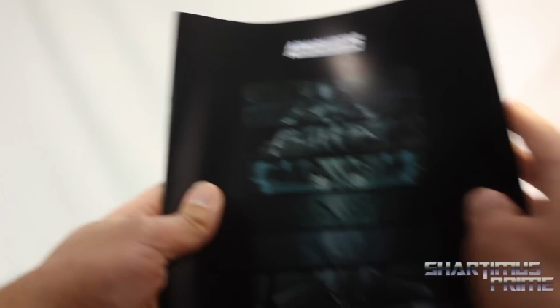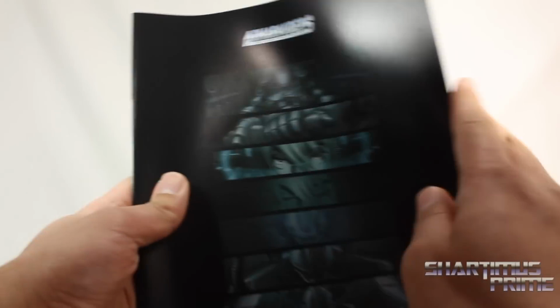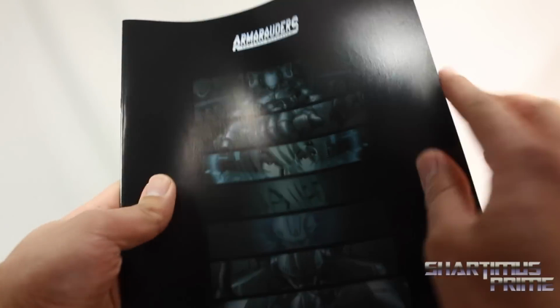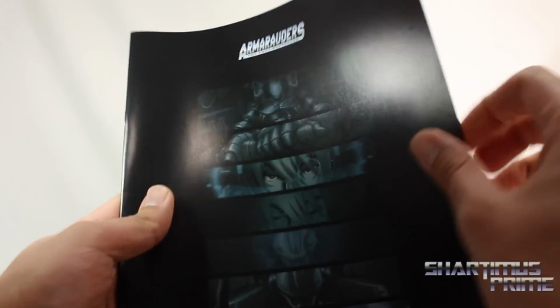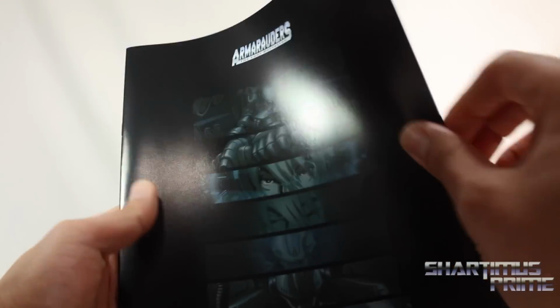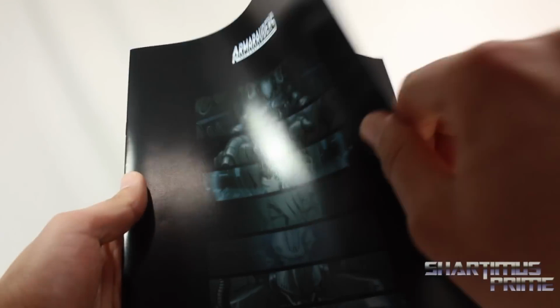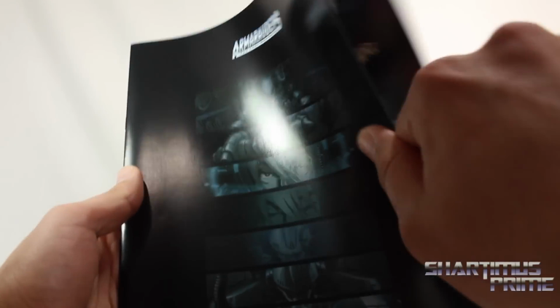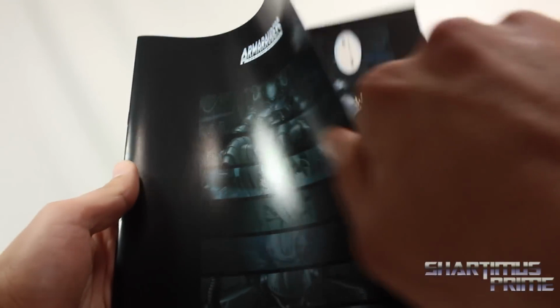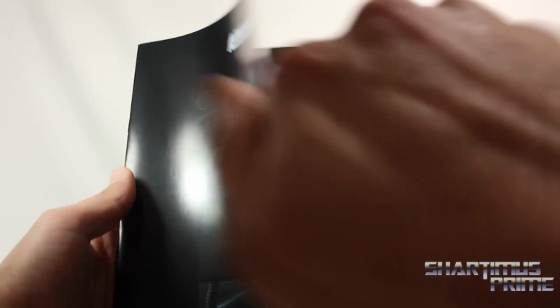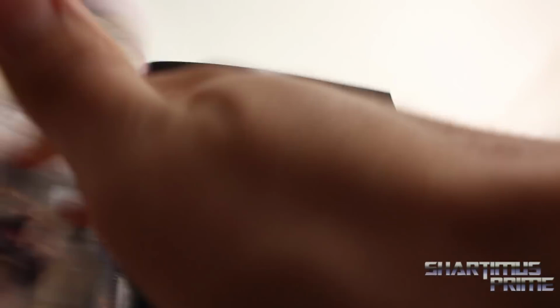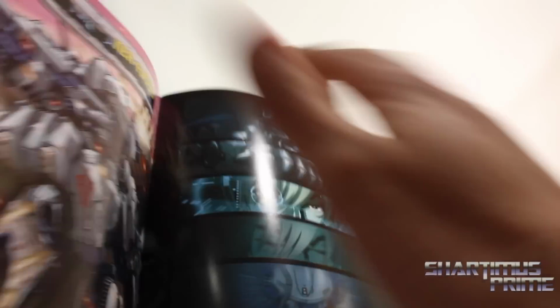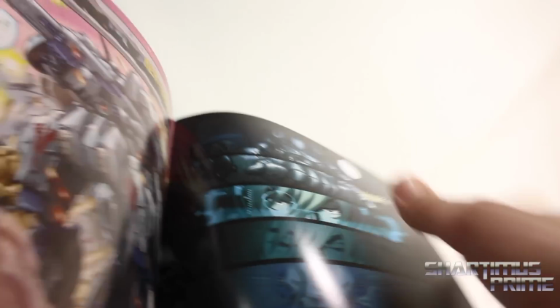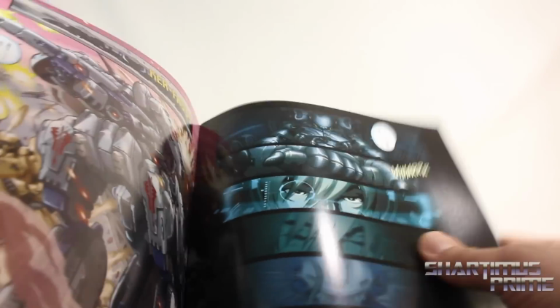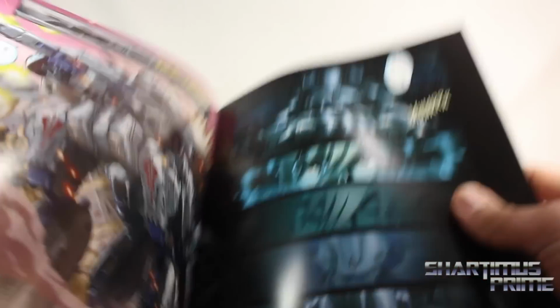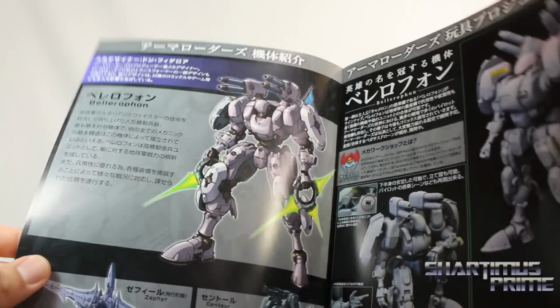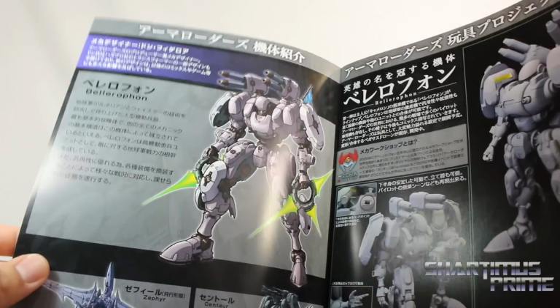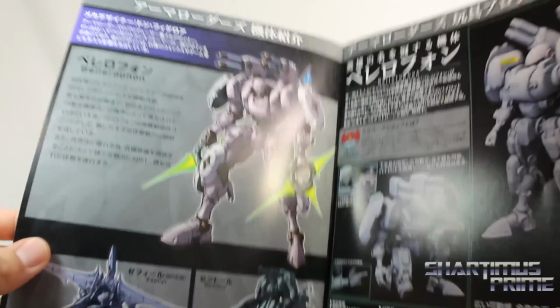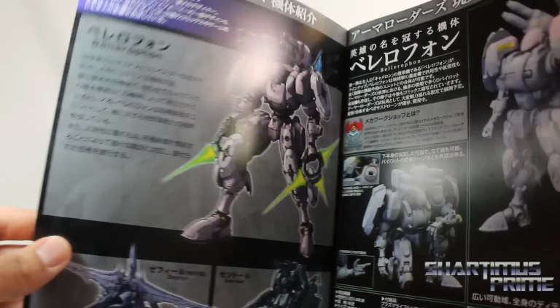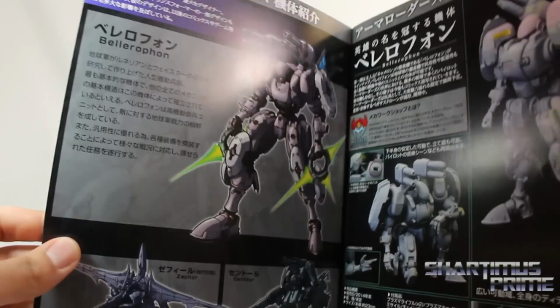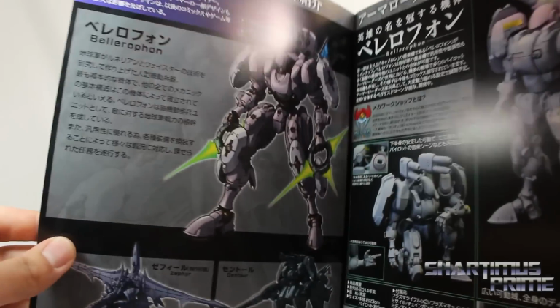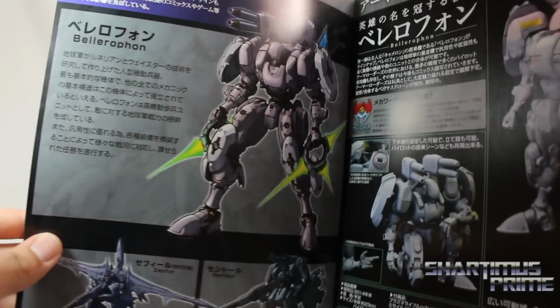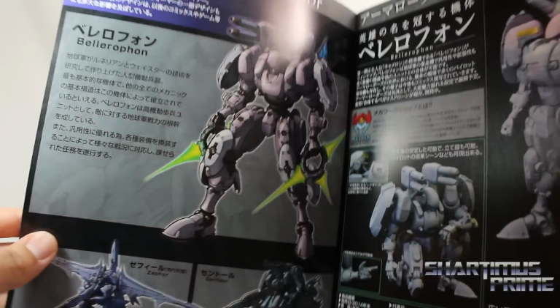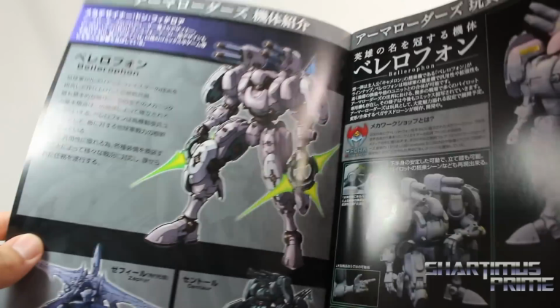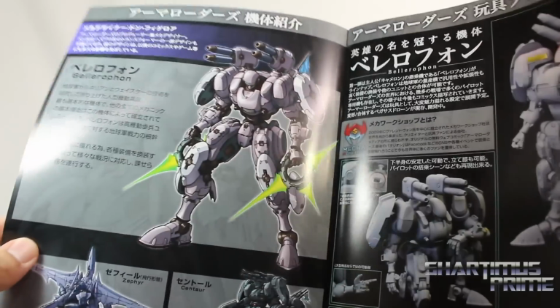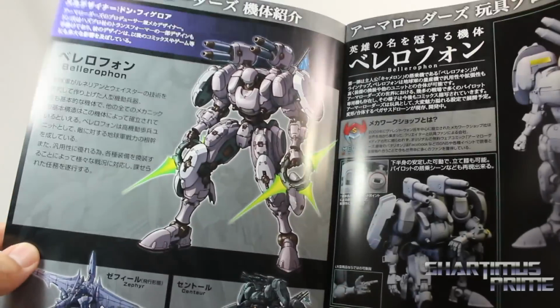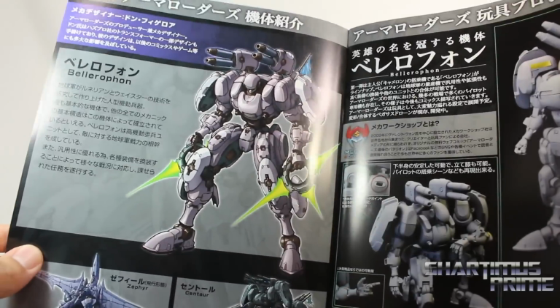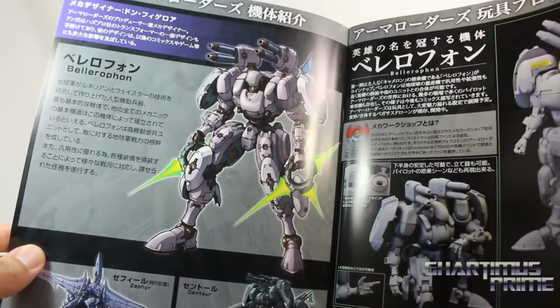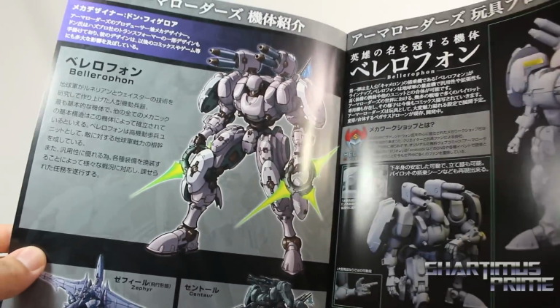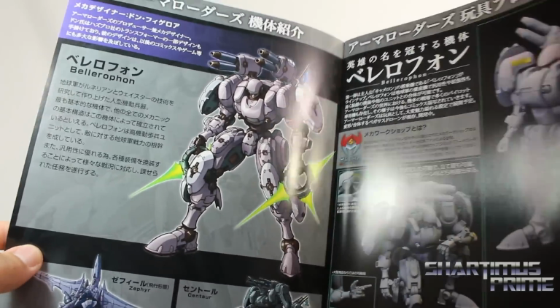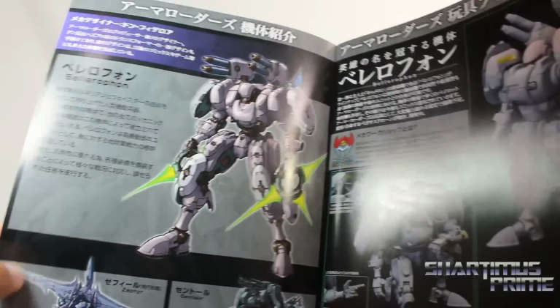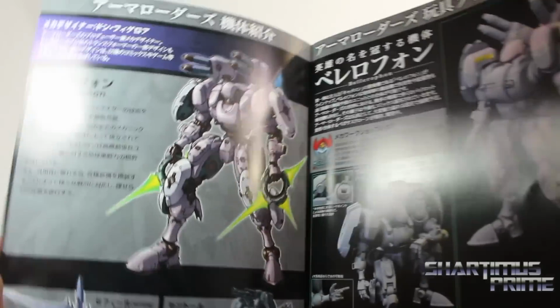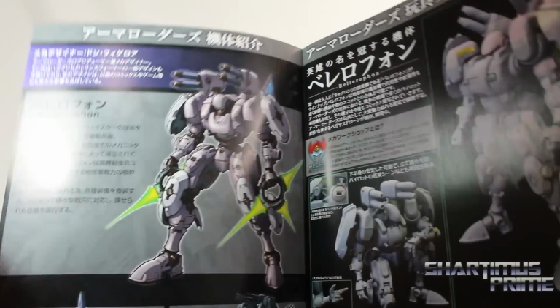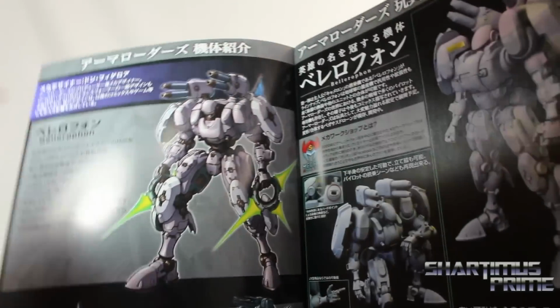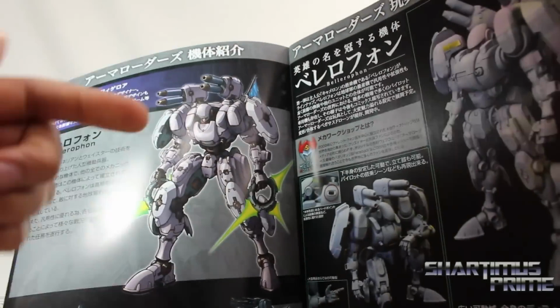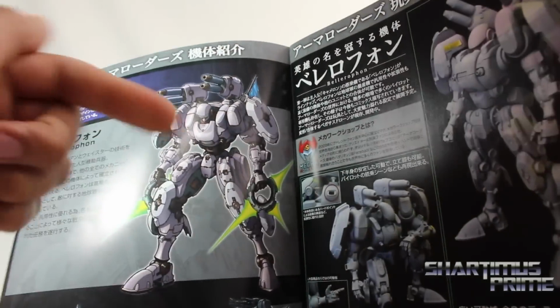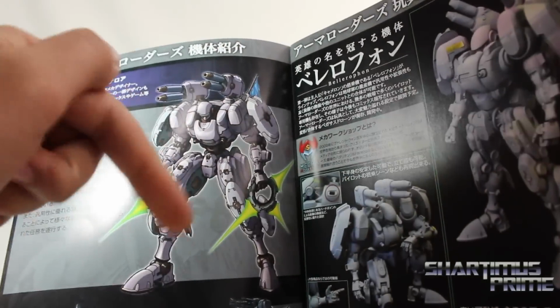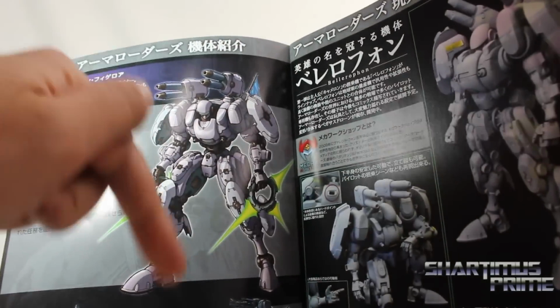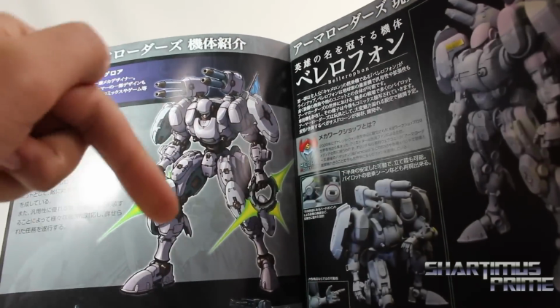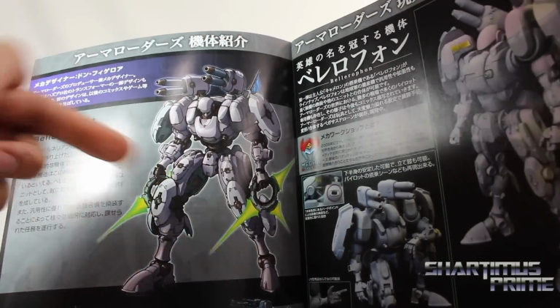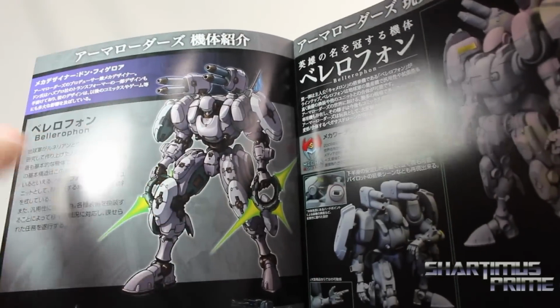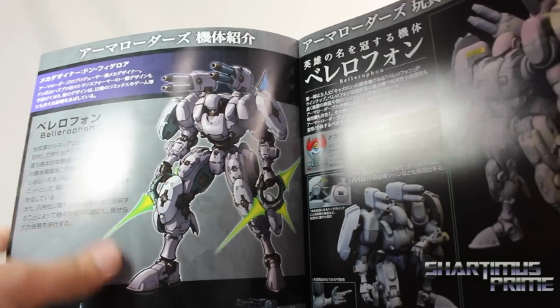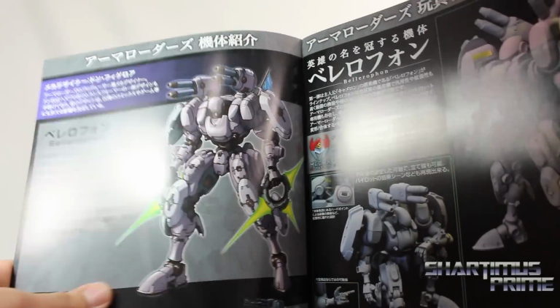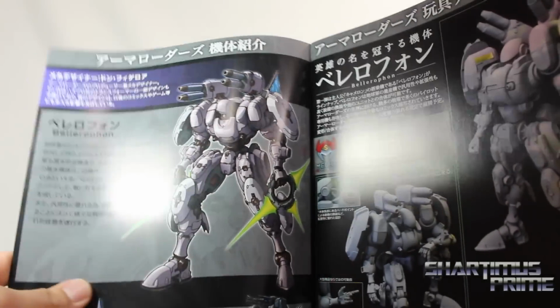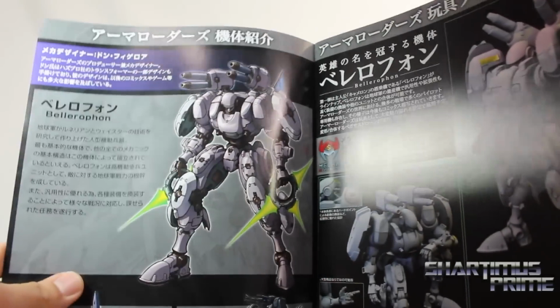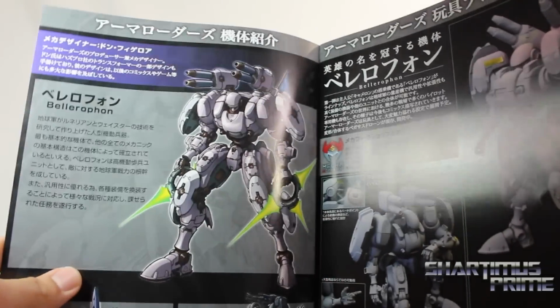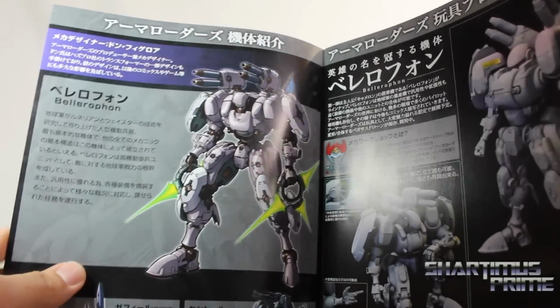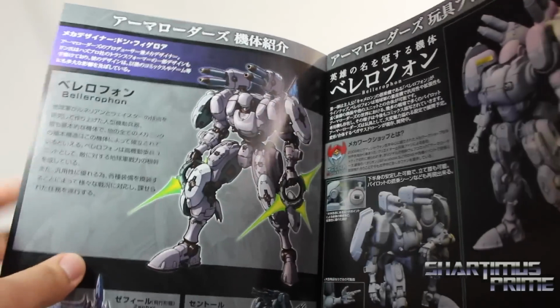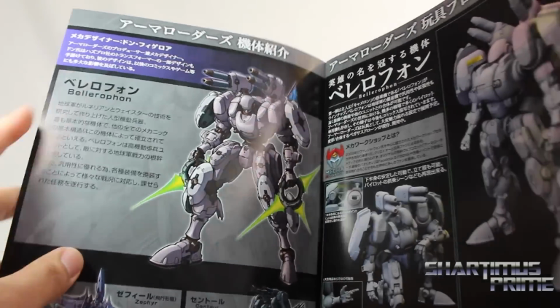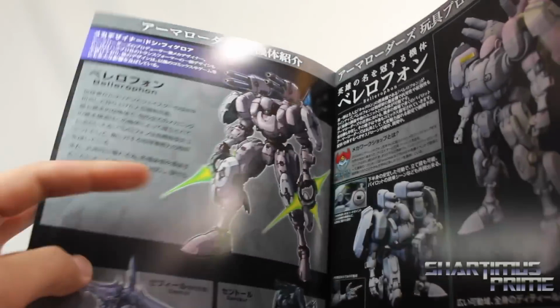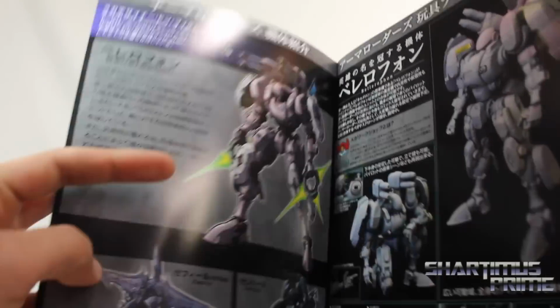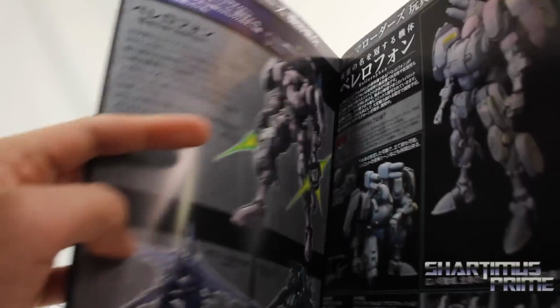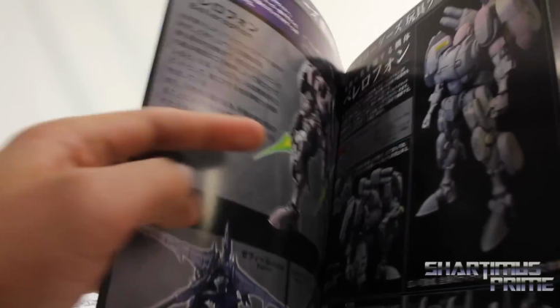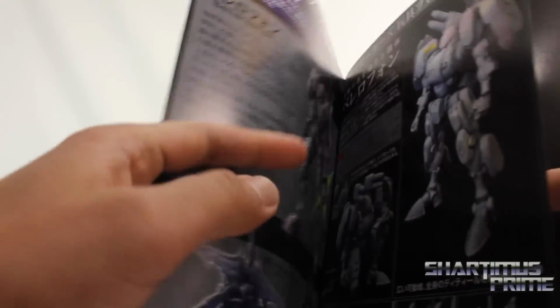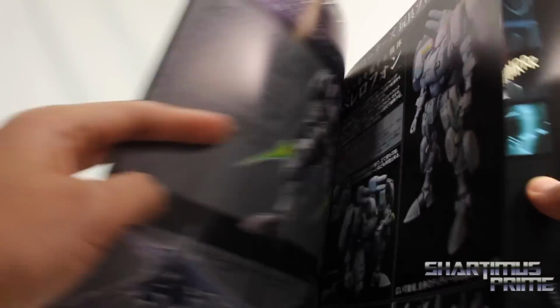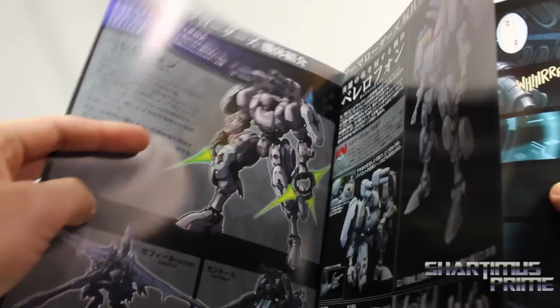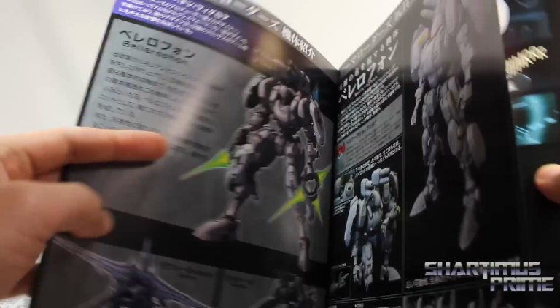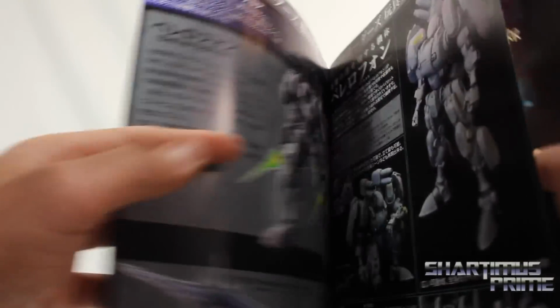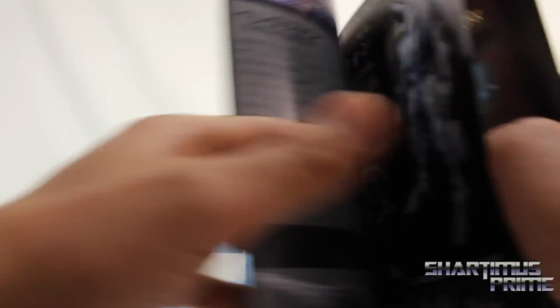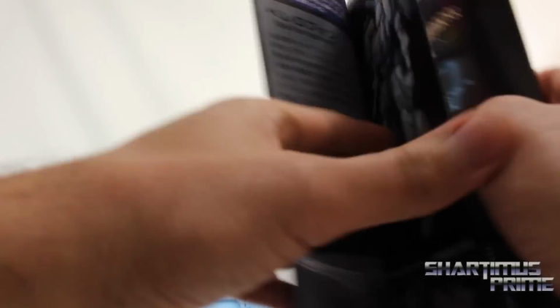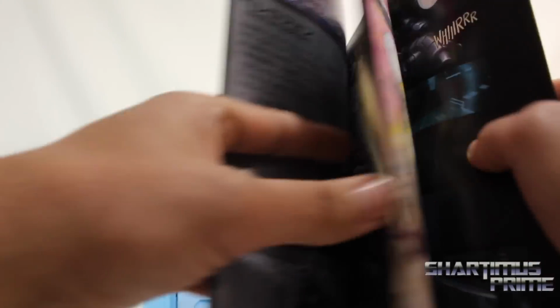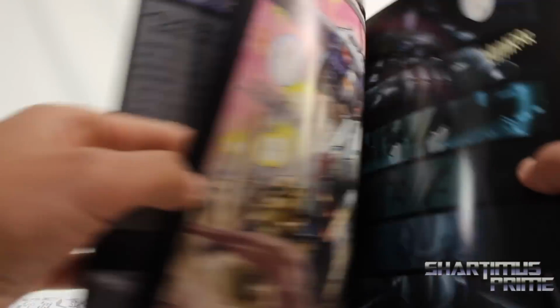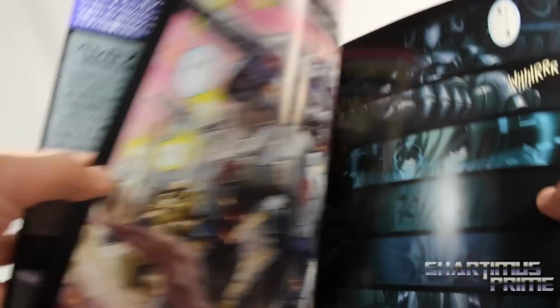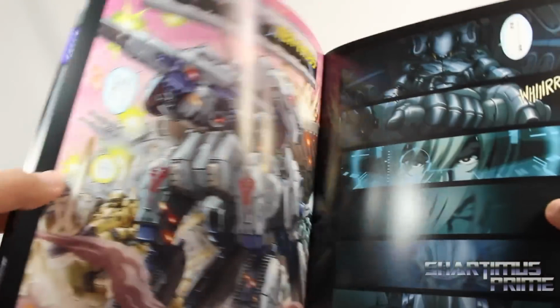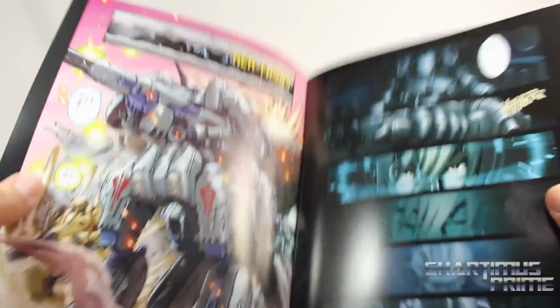And this is the R Marauders comic book. And what's really funny is I found their animated episode. You can see the link in the description below that will take you to the Mecha Workshop website.